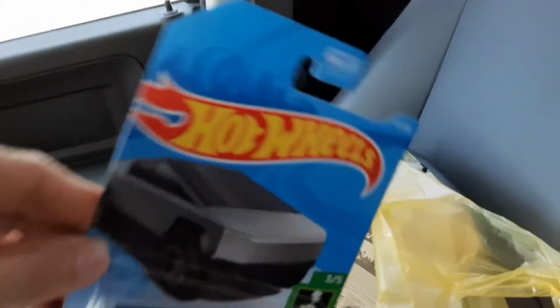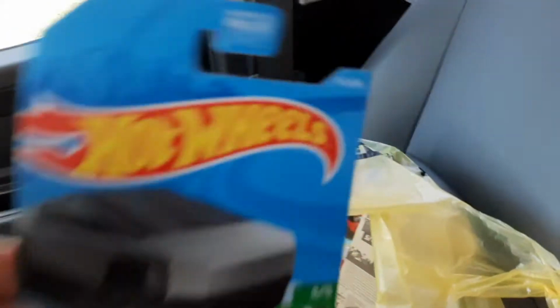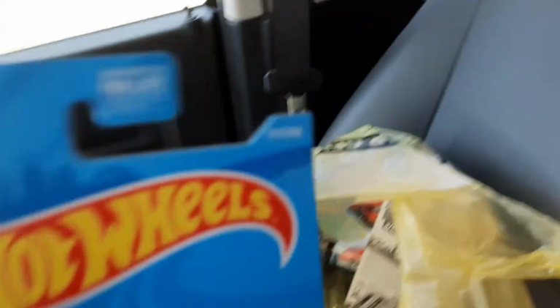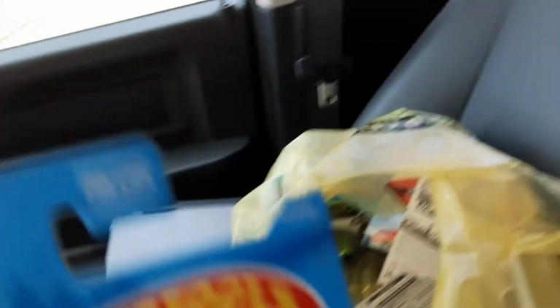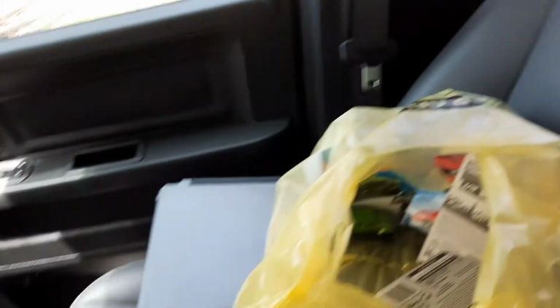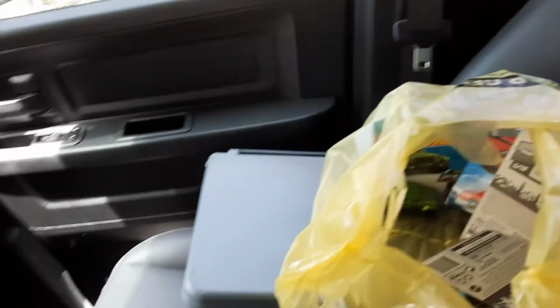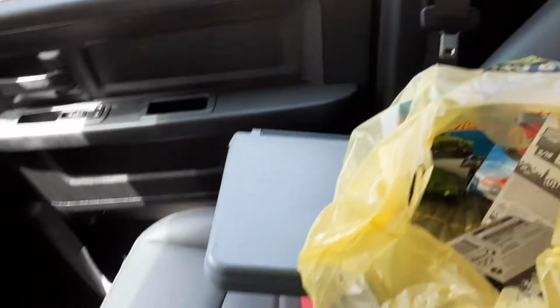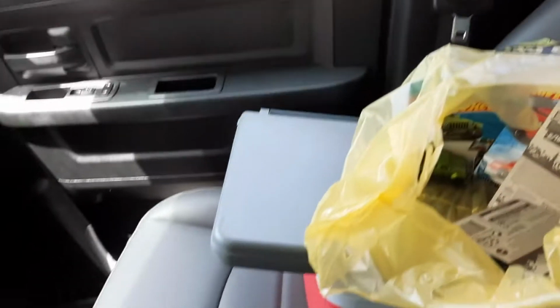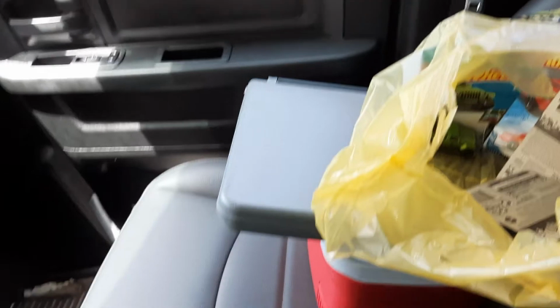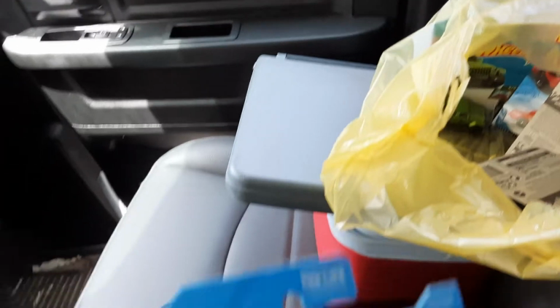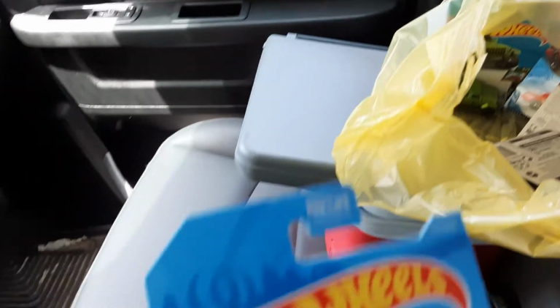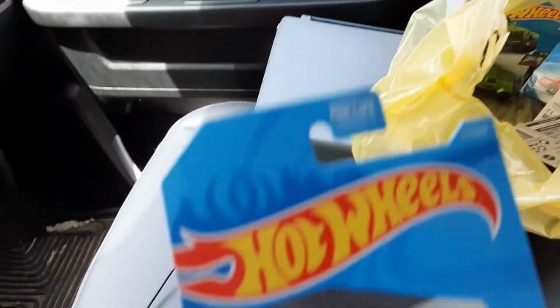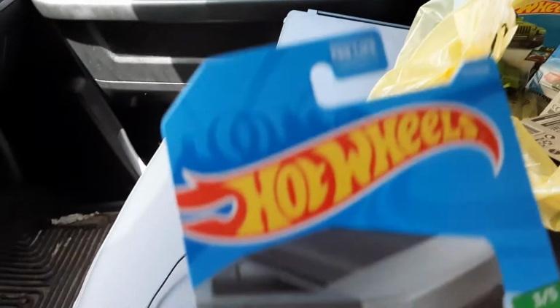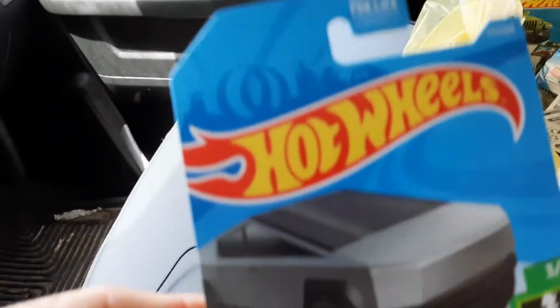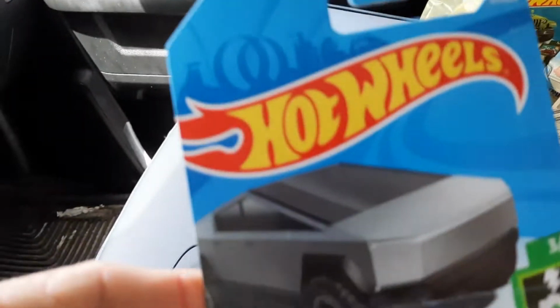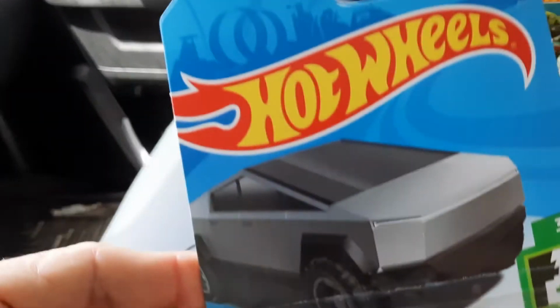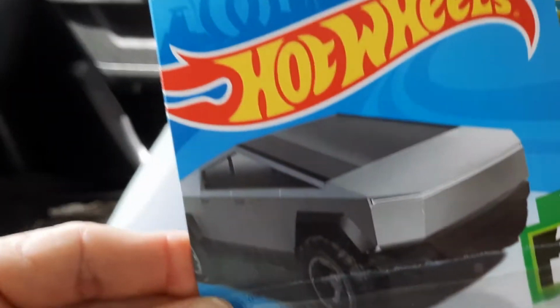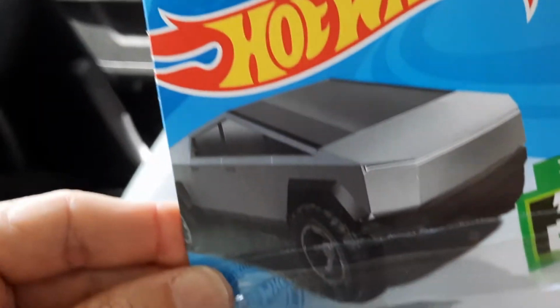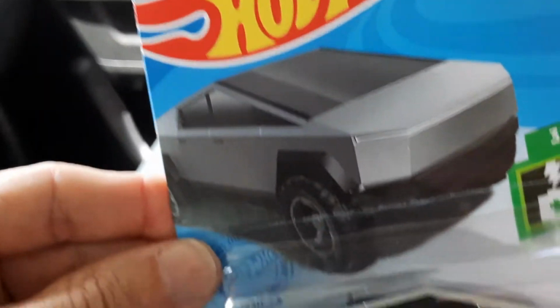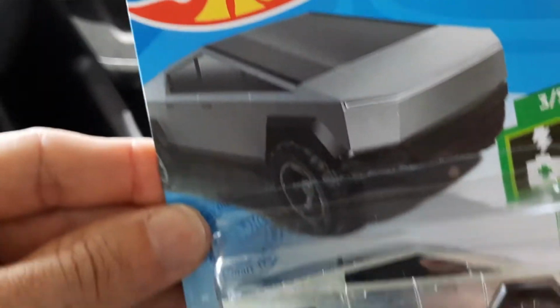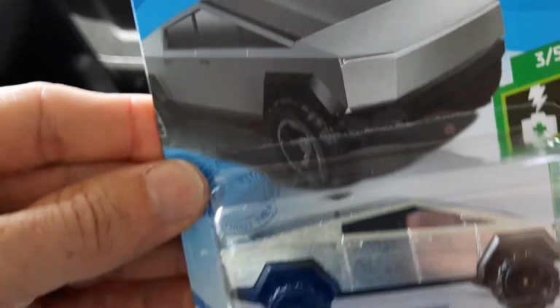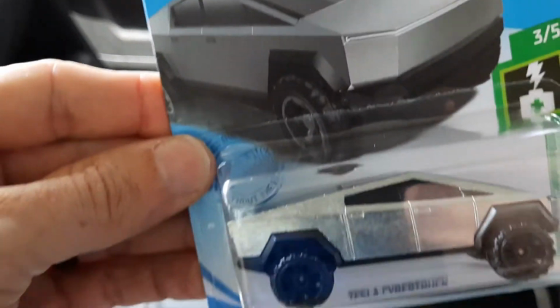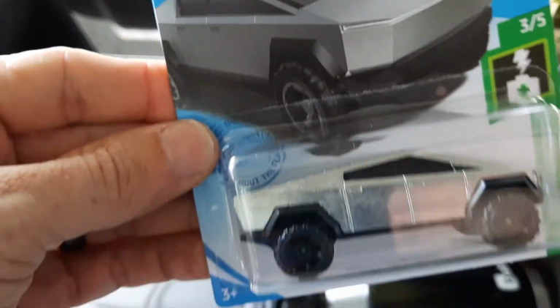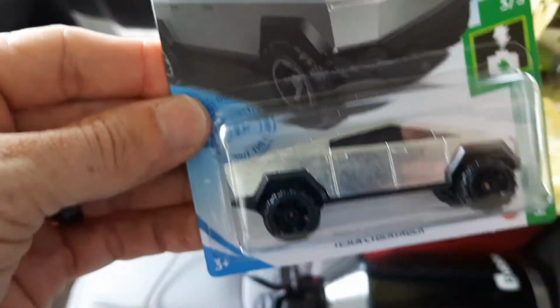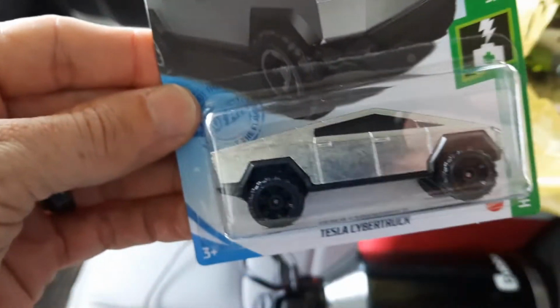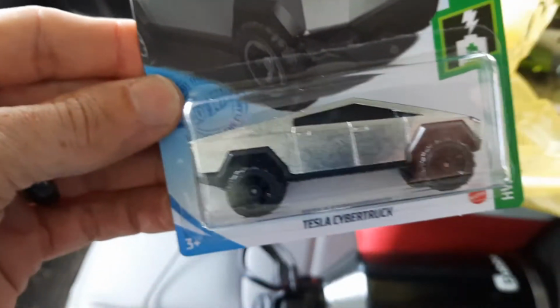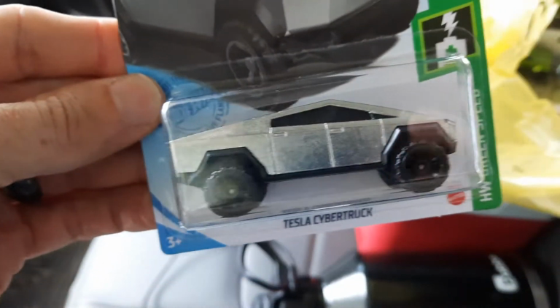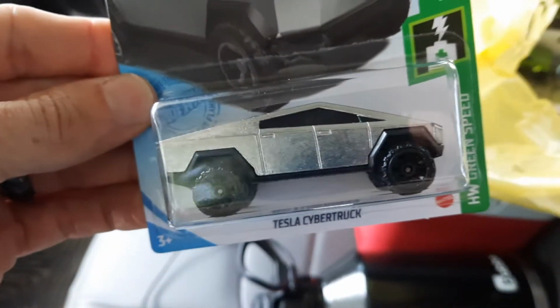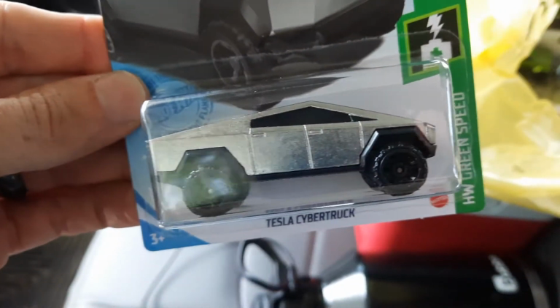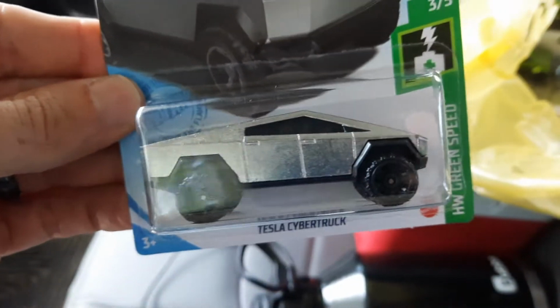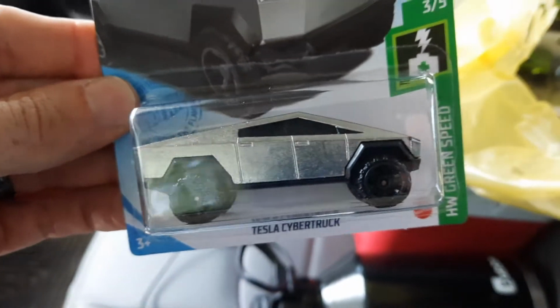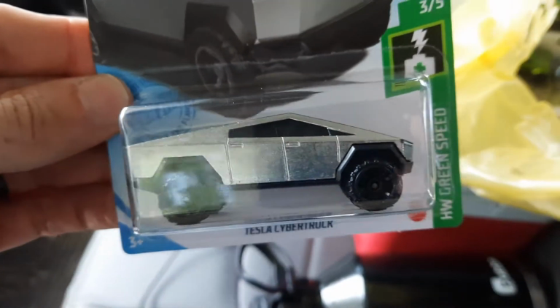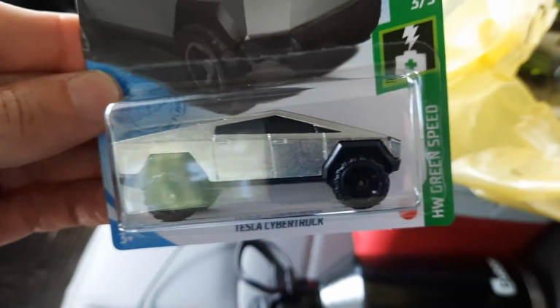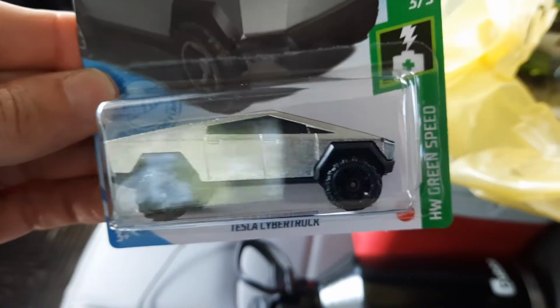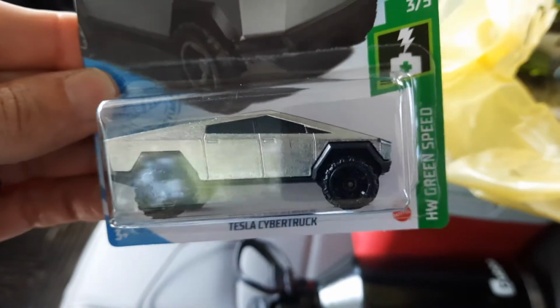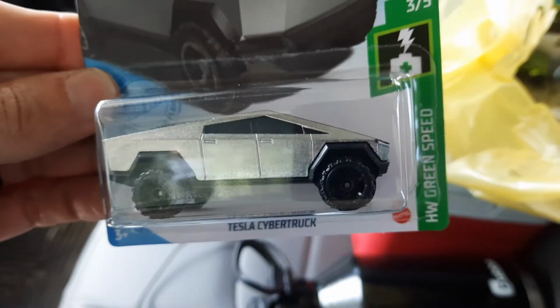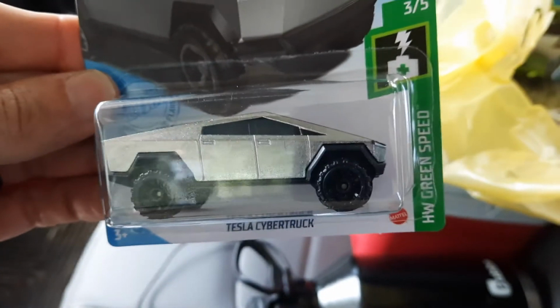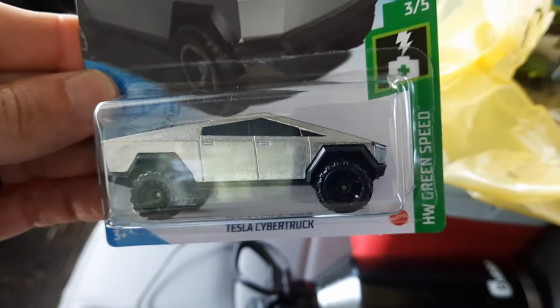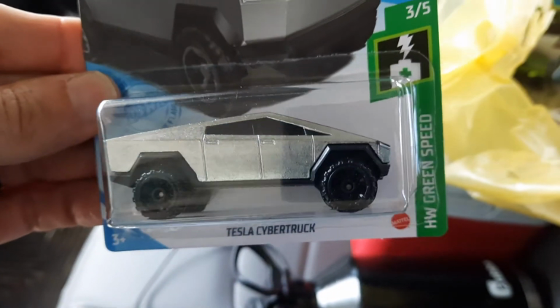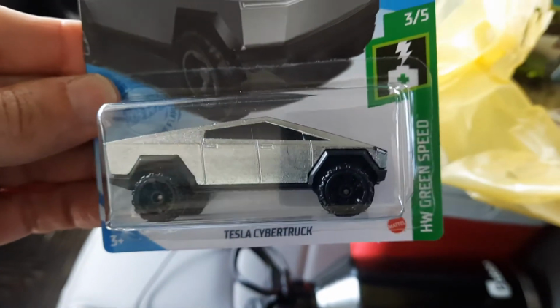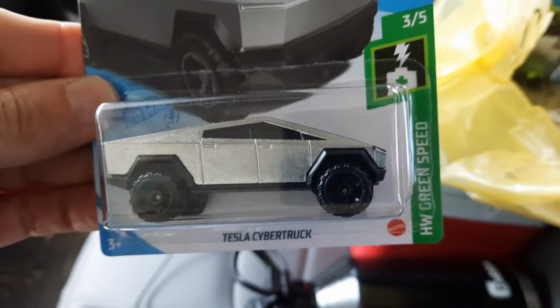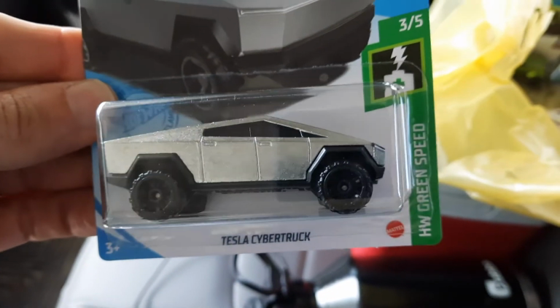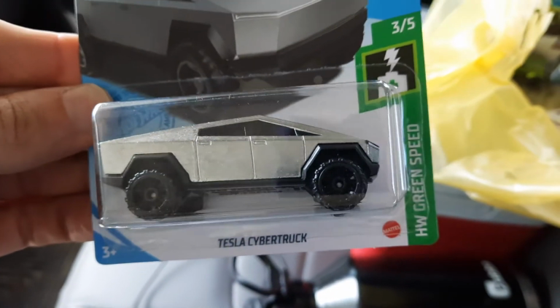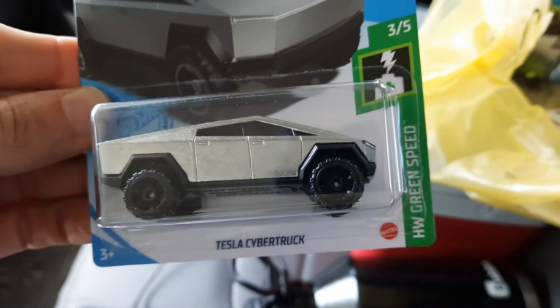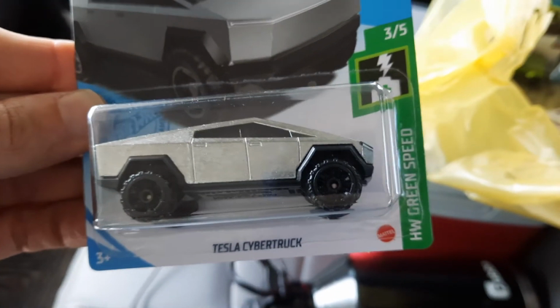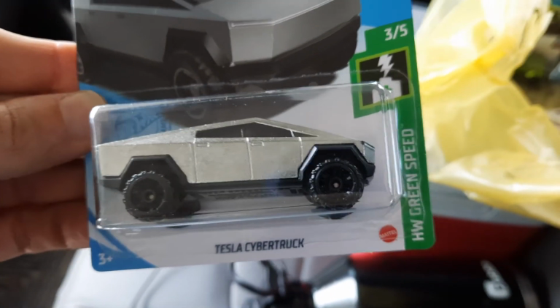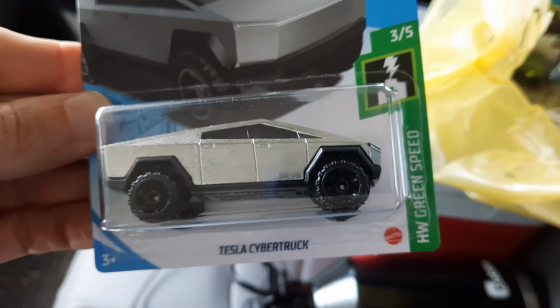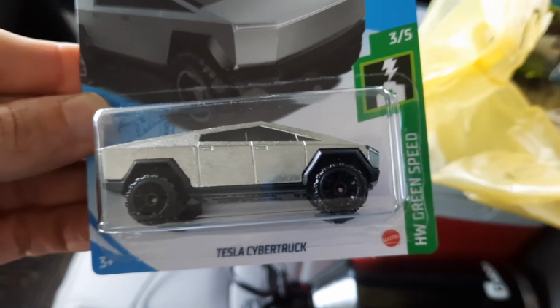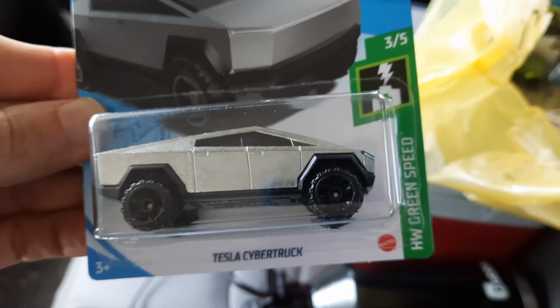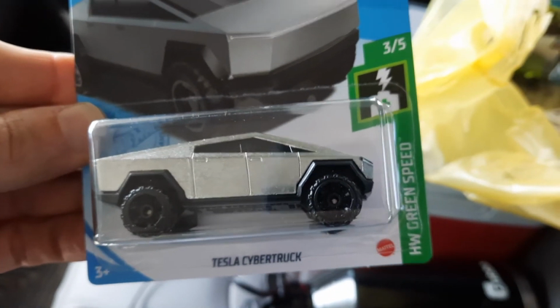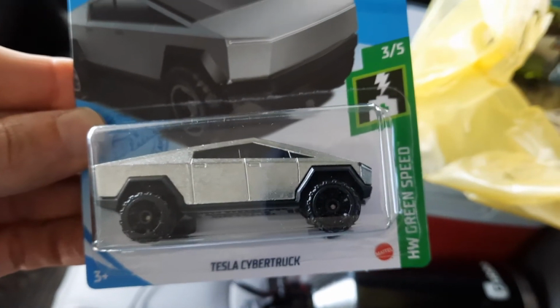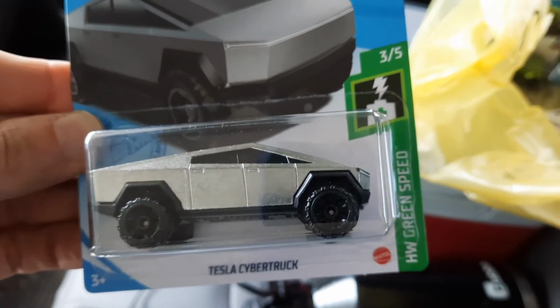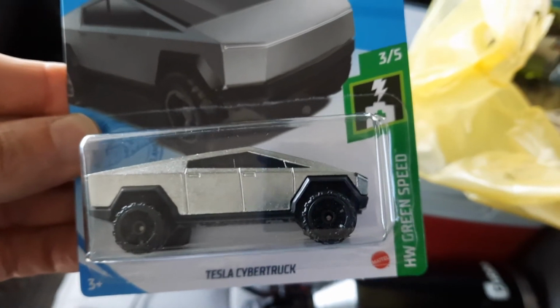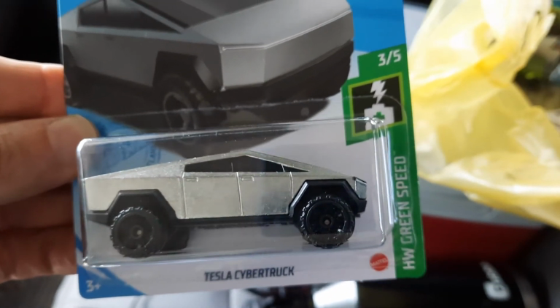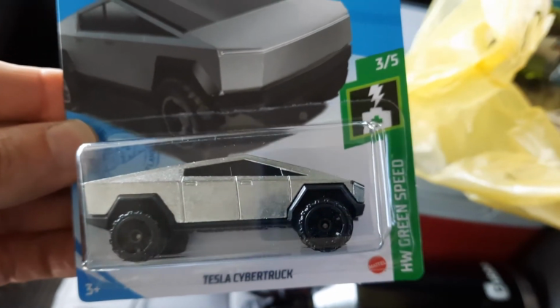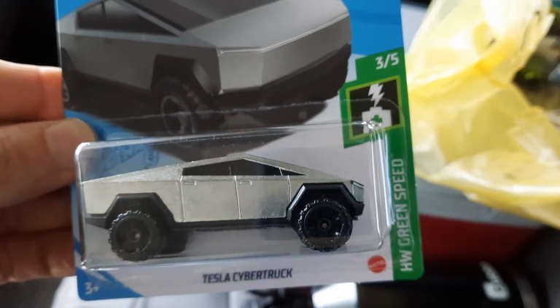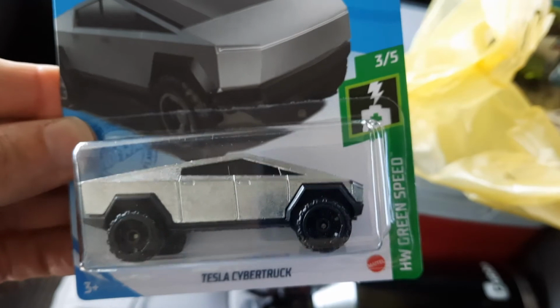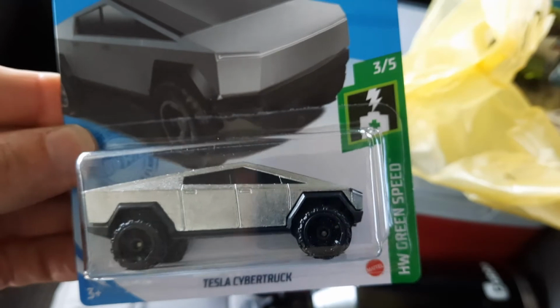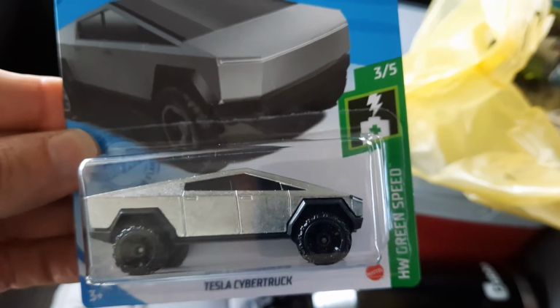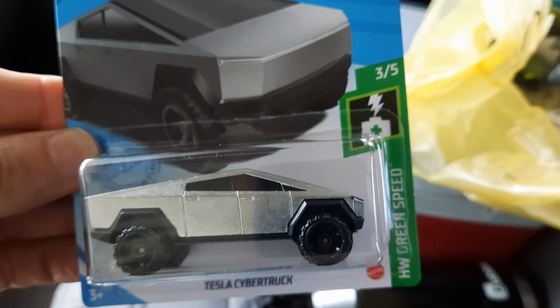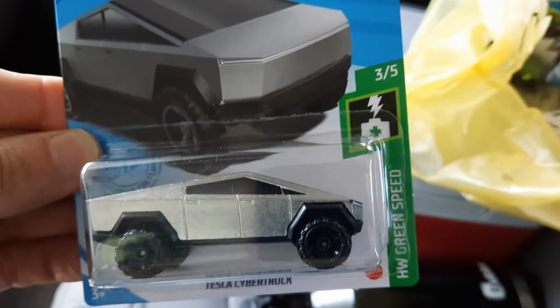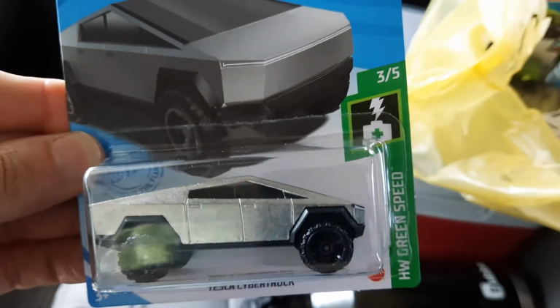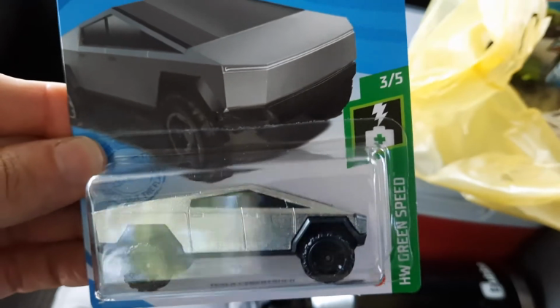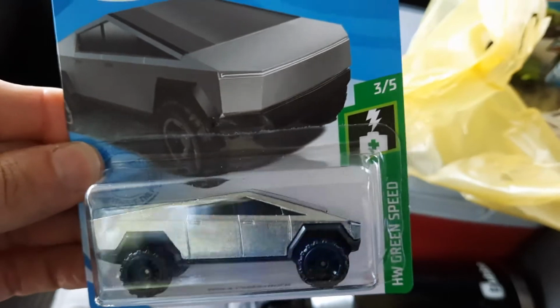Next up, I finally got the Tesla truck. I've been looking for this one right here and finally found it.